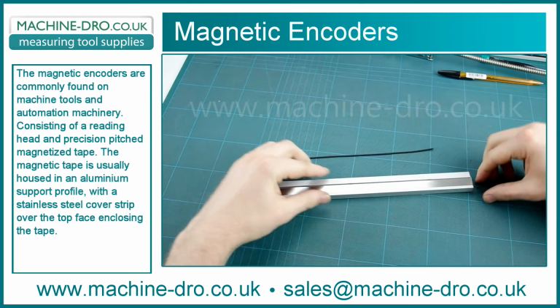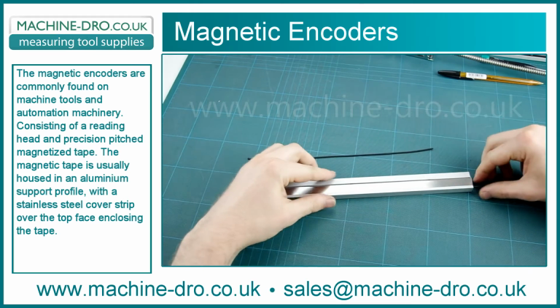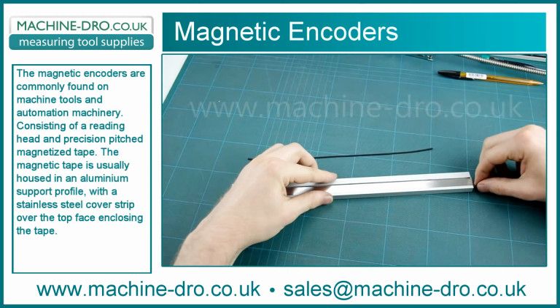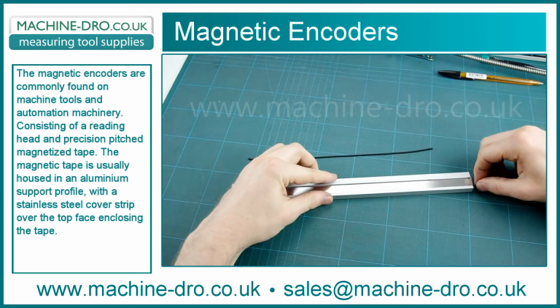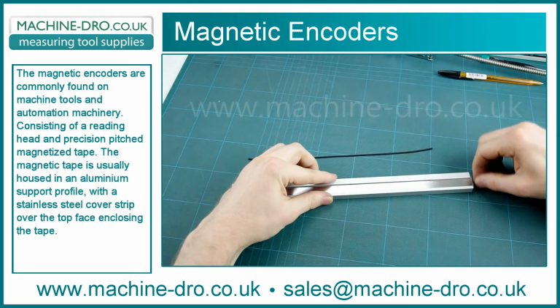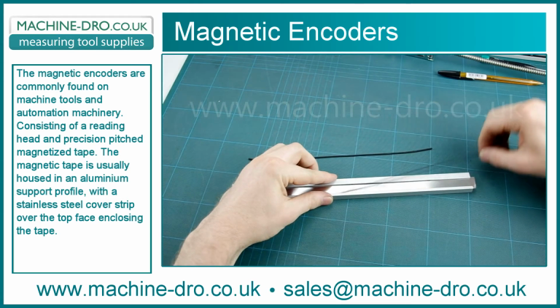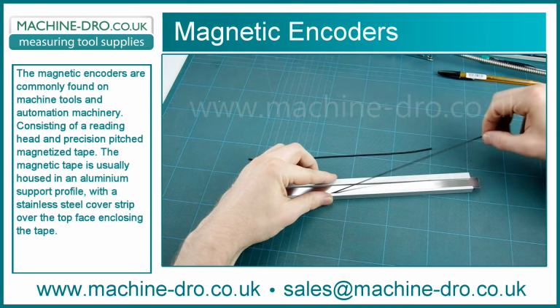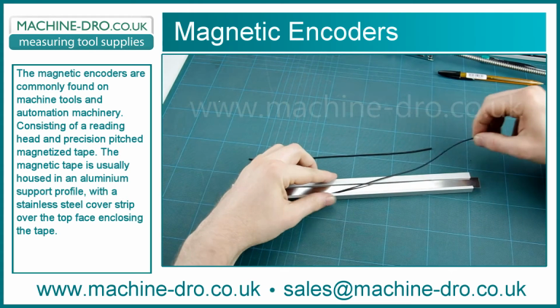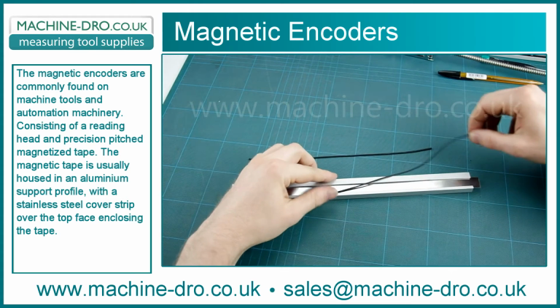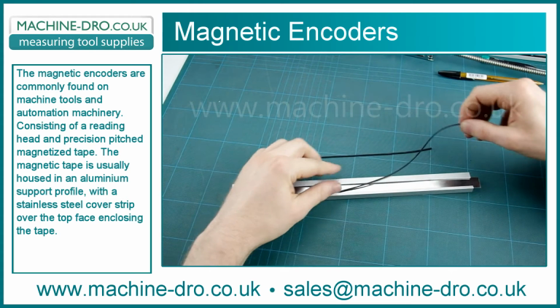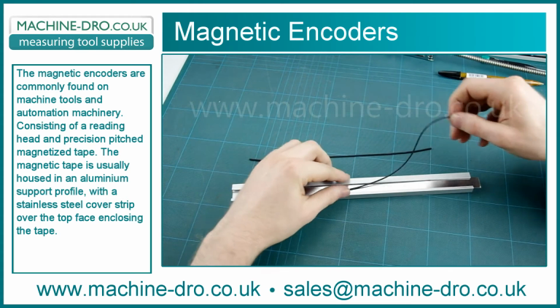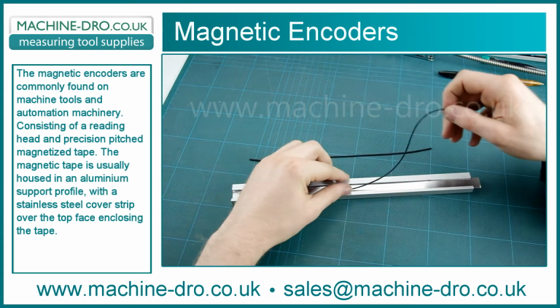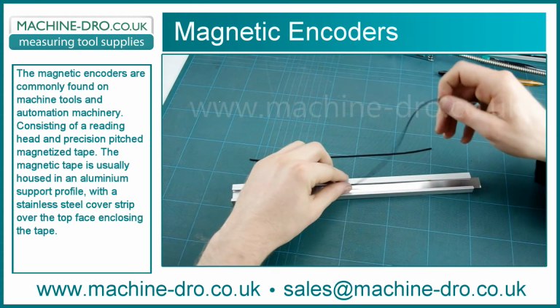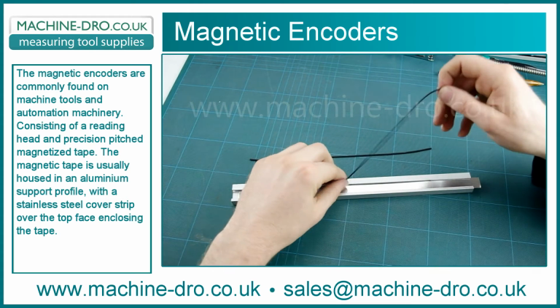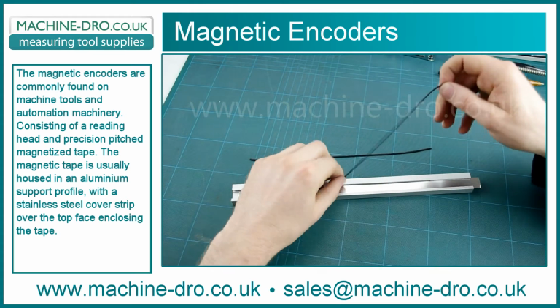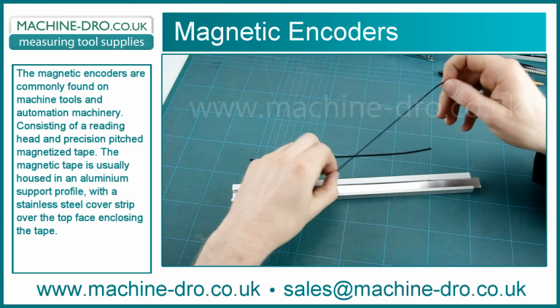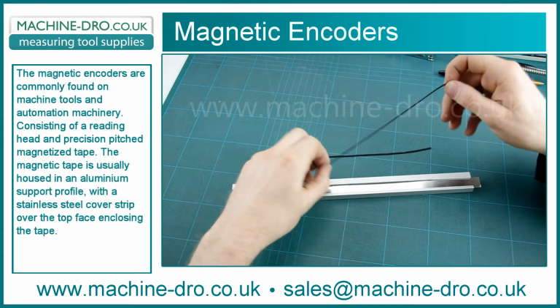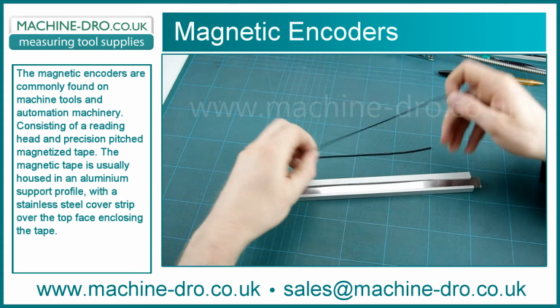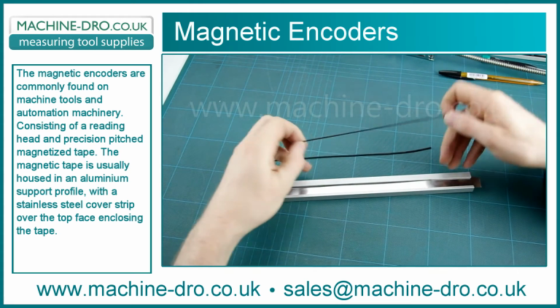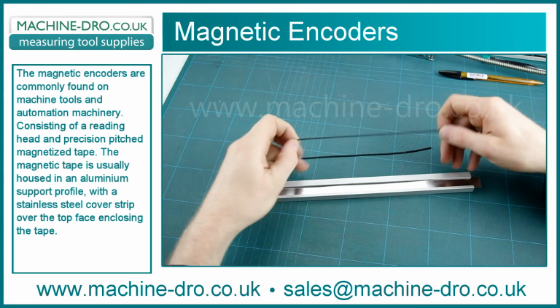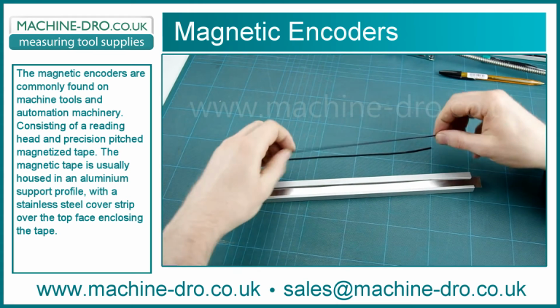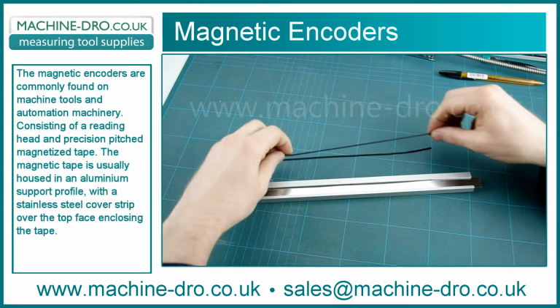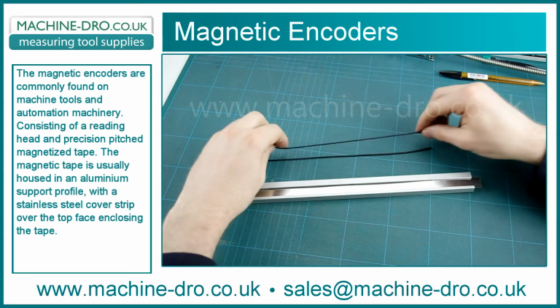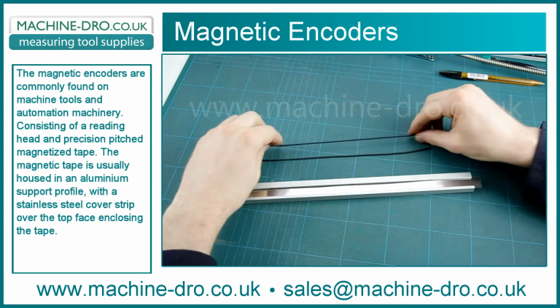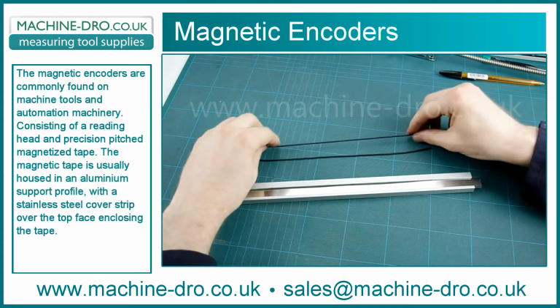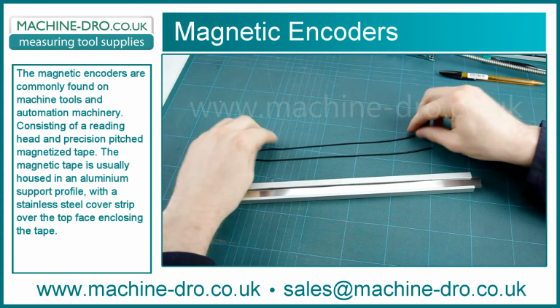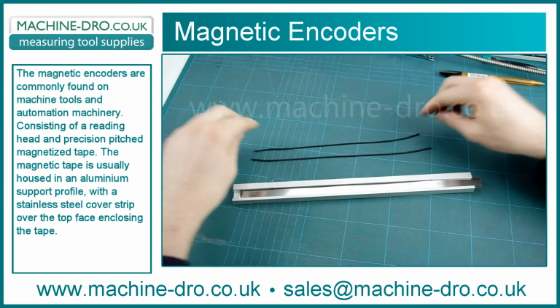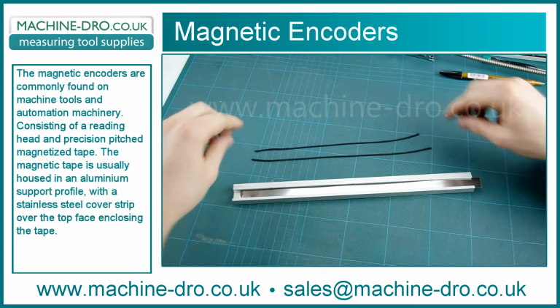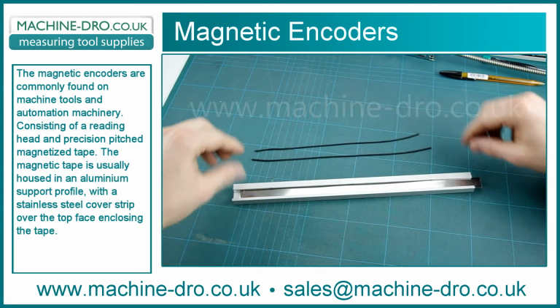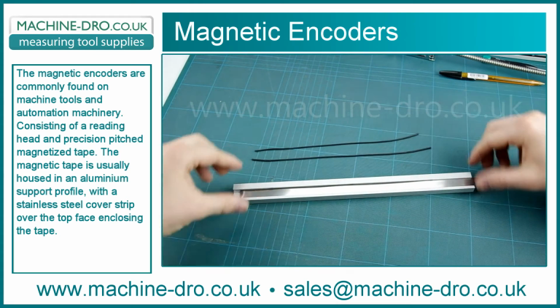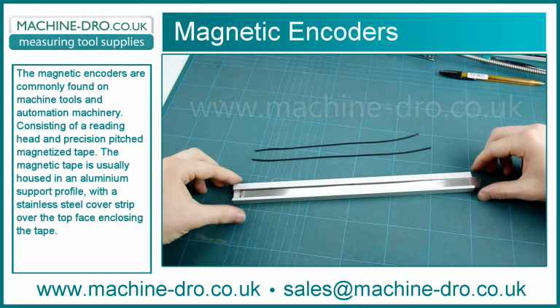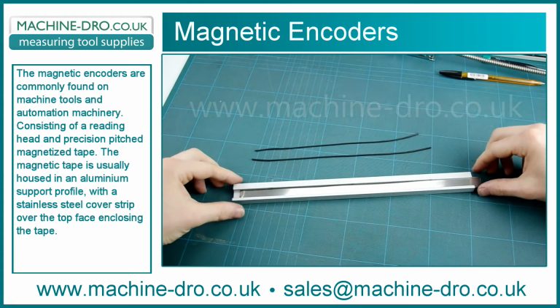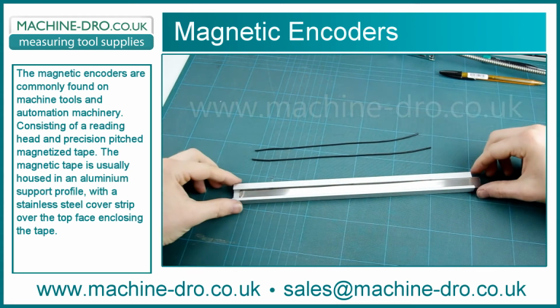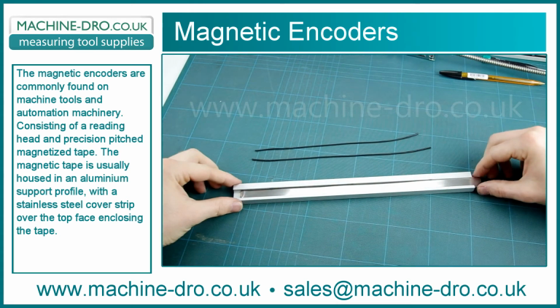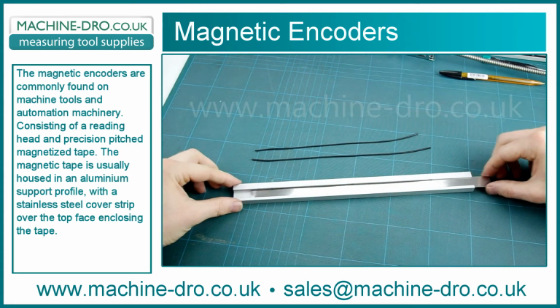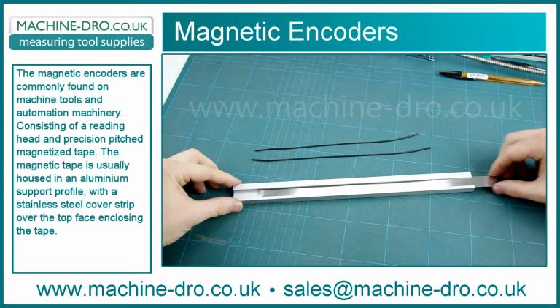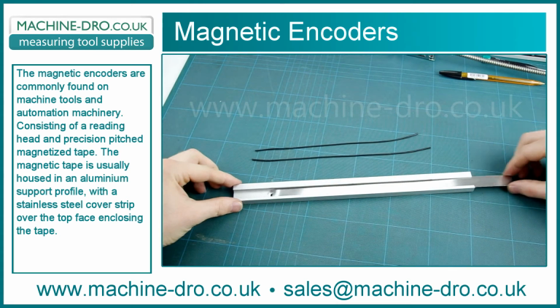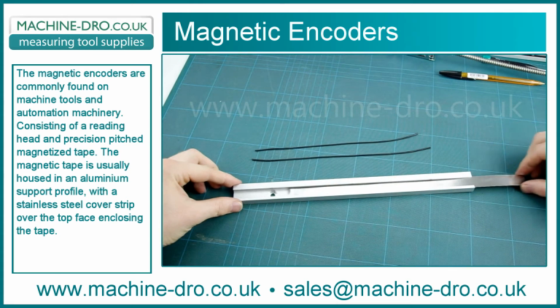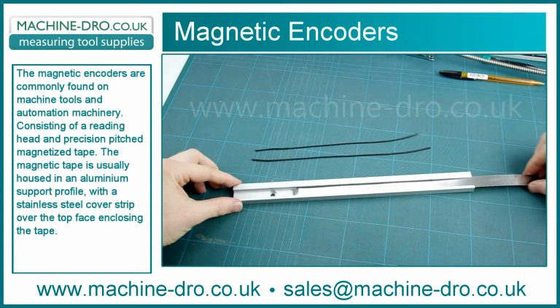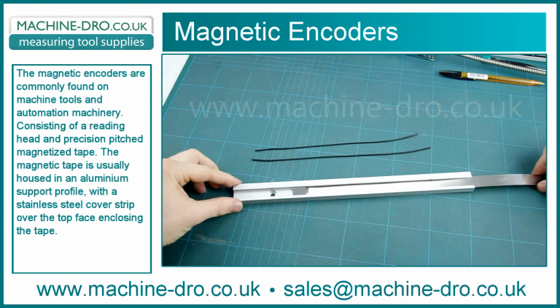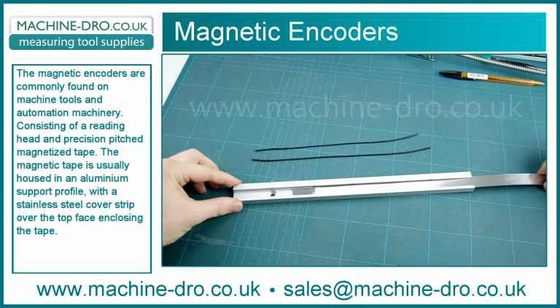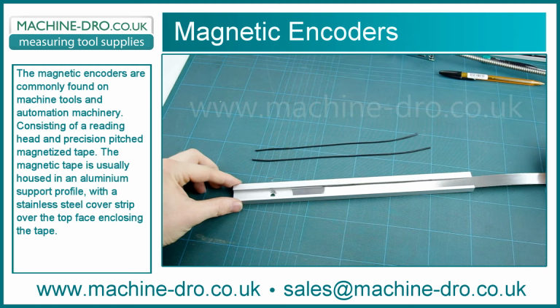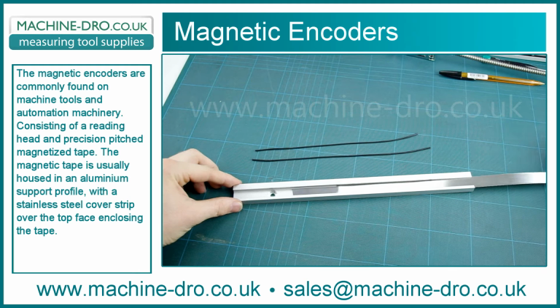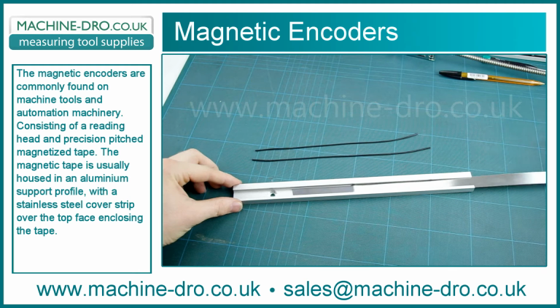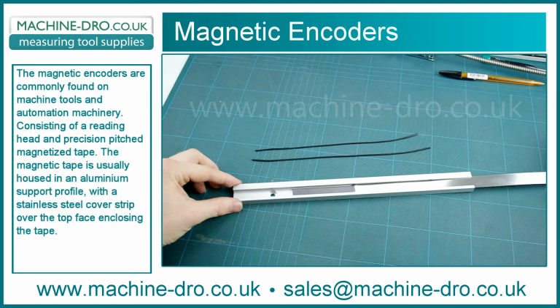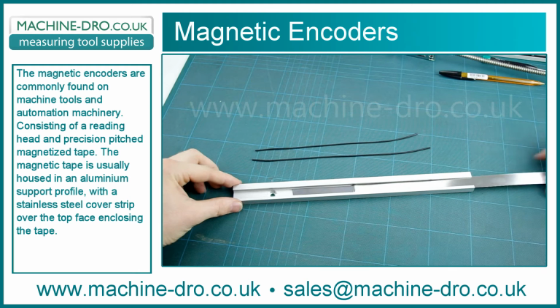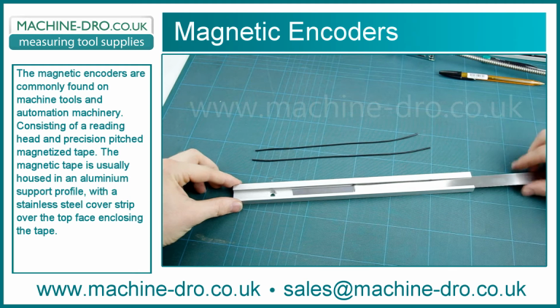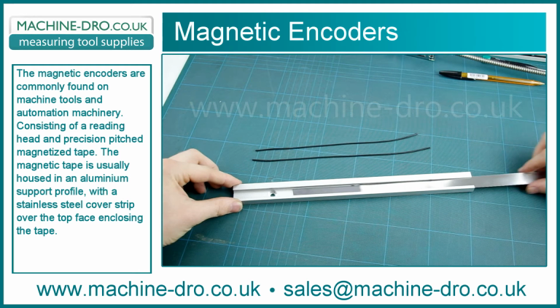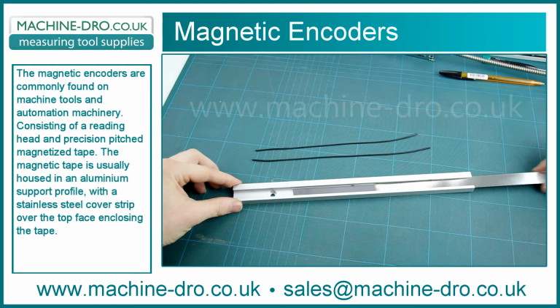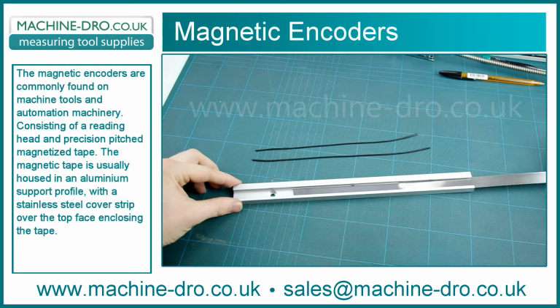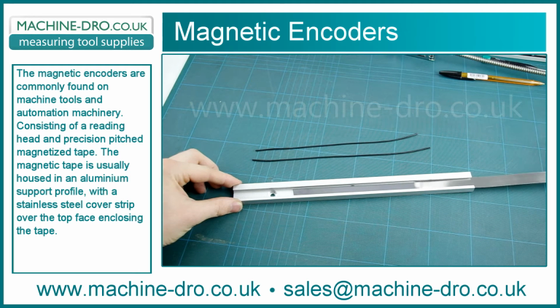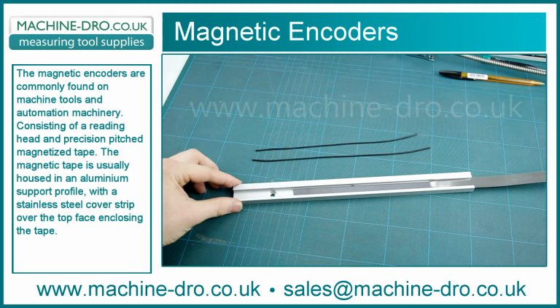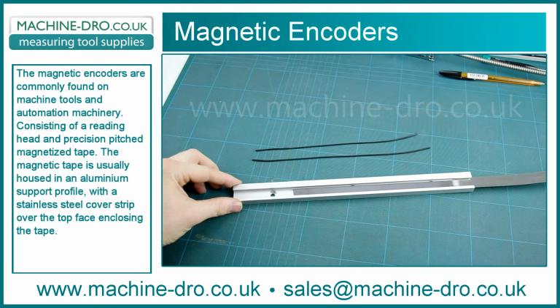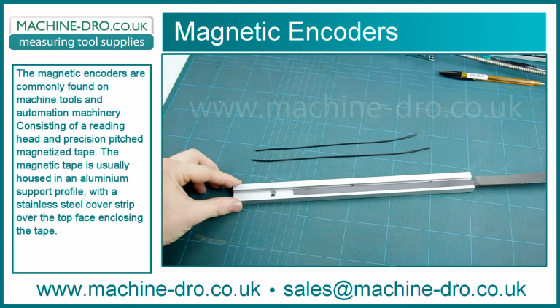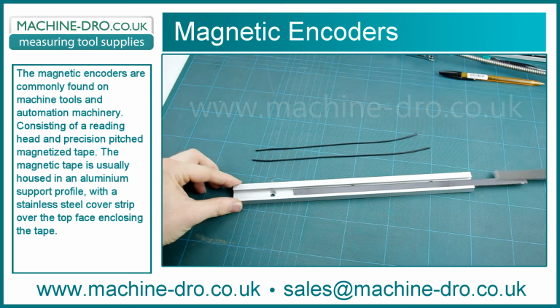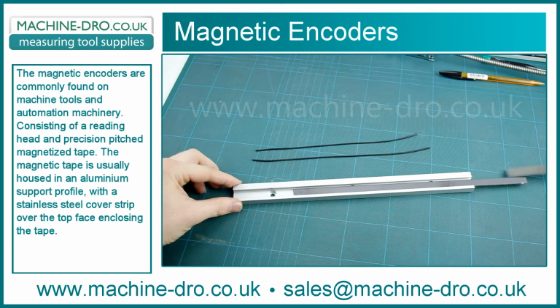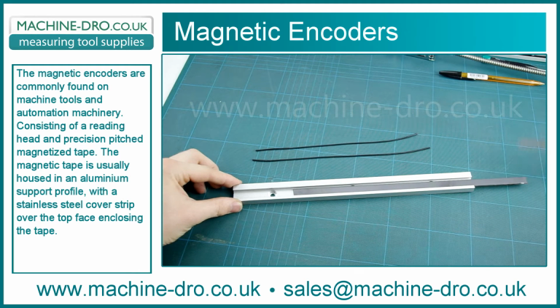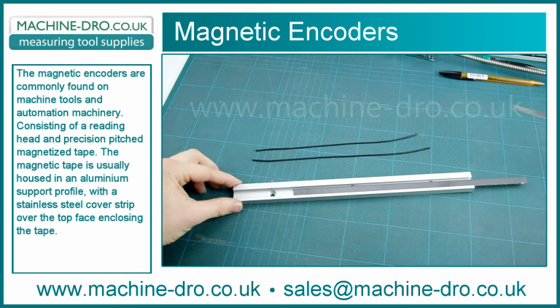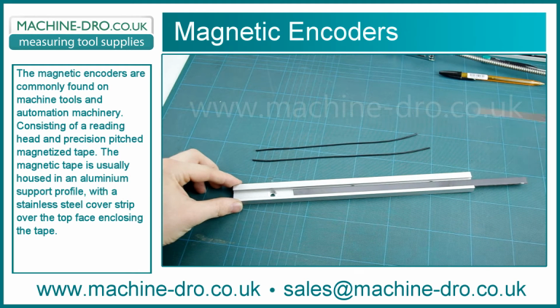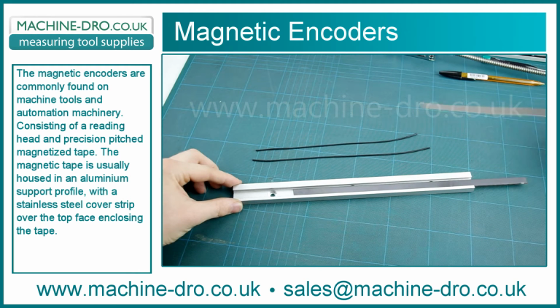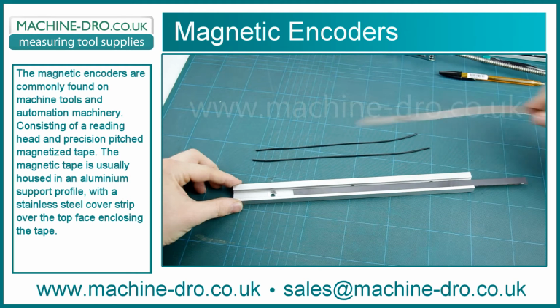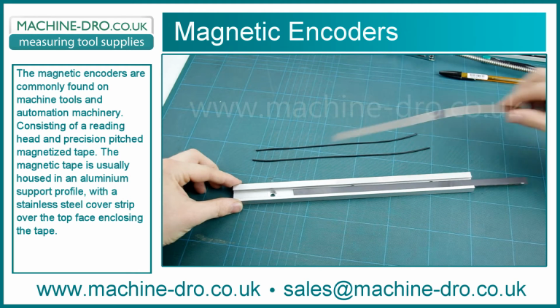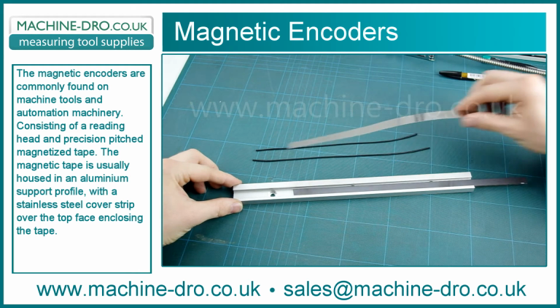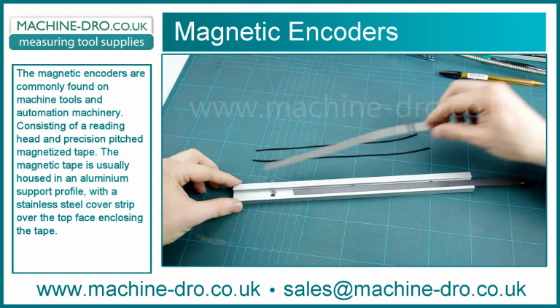Magnetic tape is usually housed in an aluminium support profile with a stainless steel cover strip over the top face, enclosing the tape.